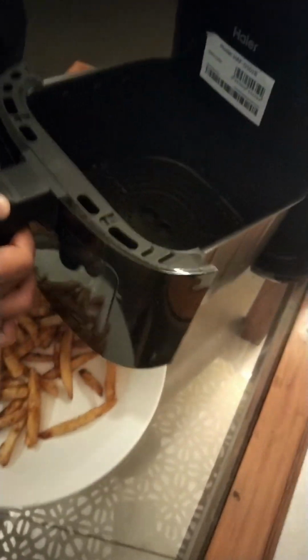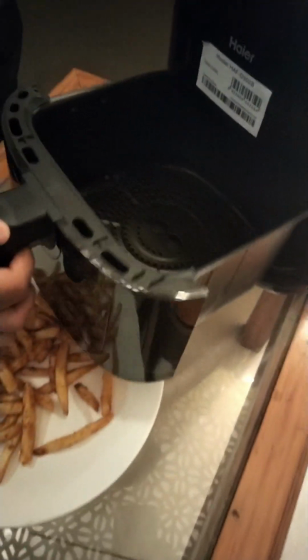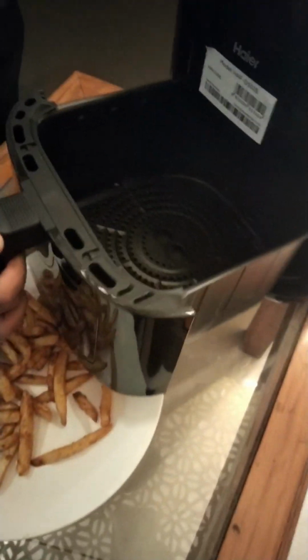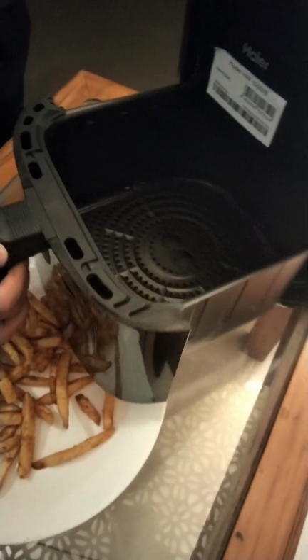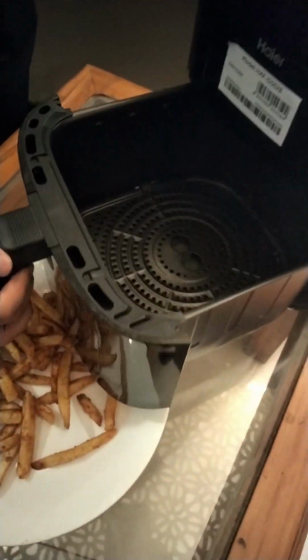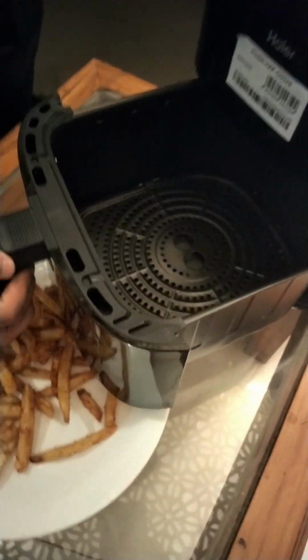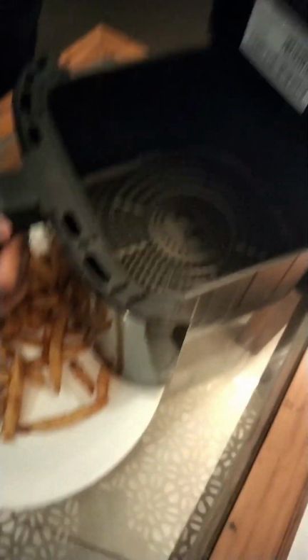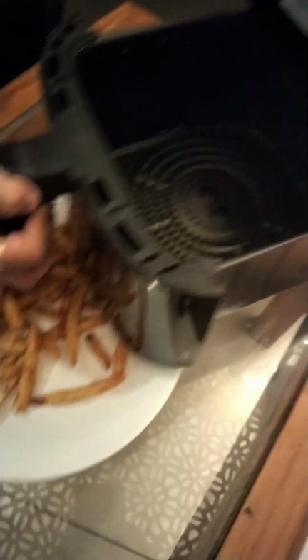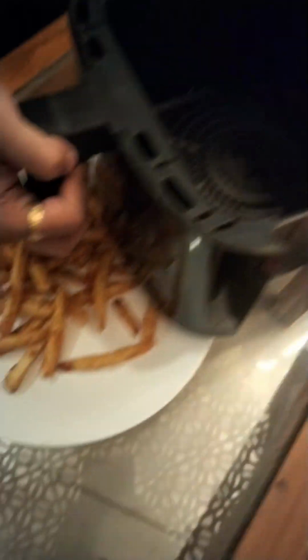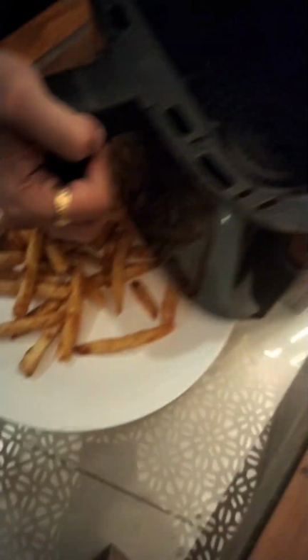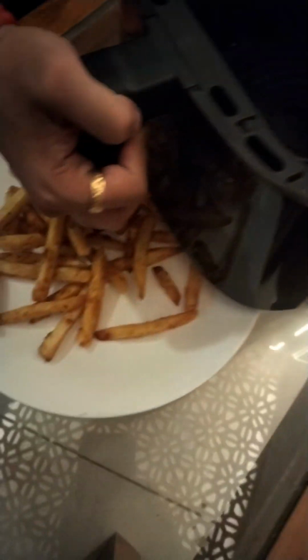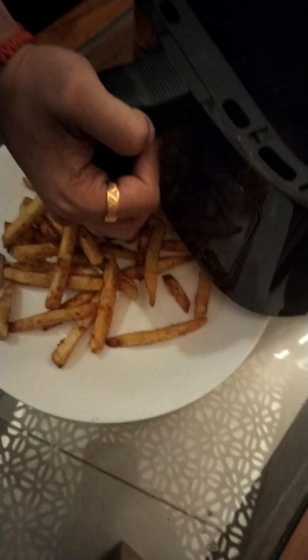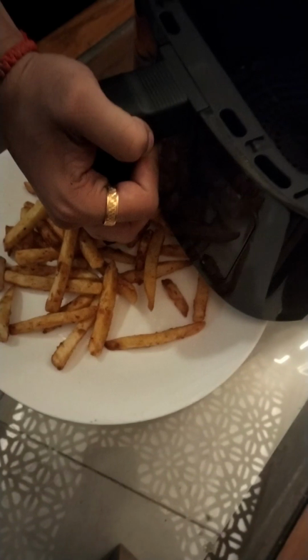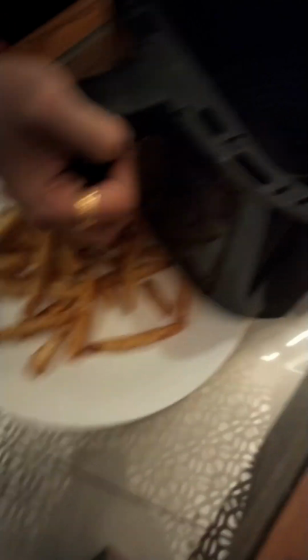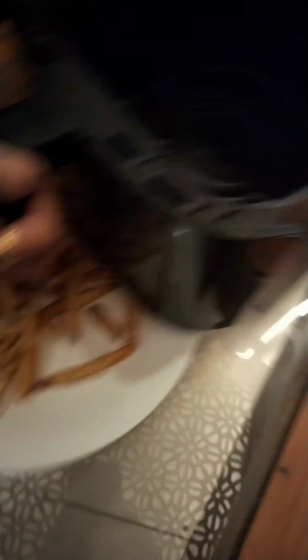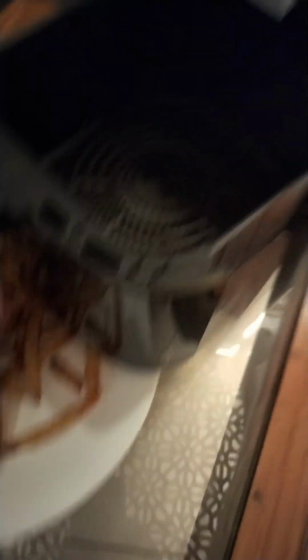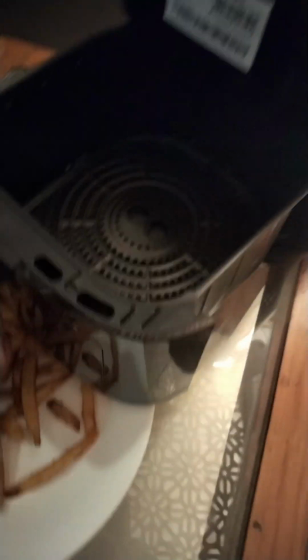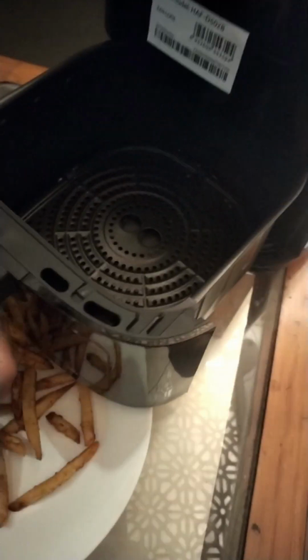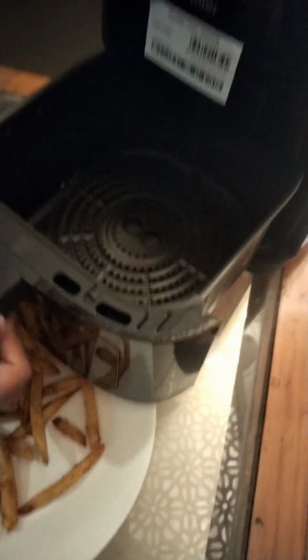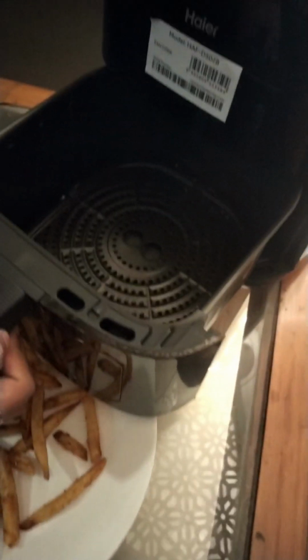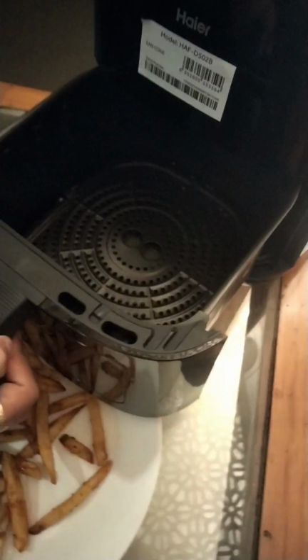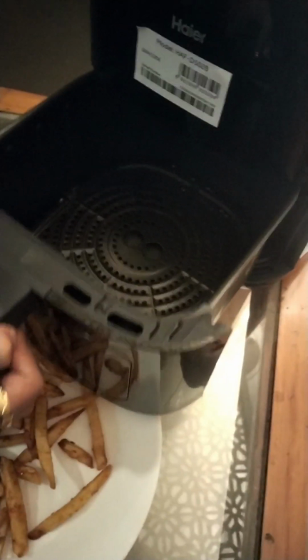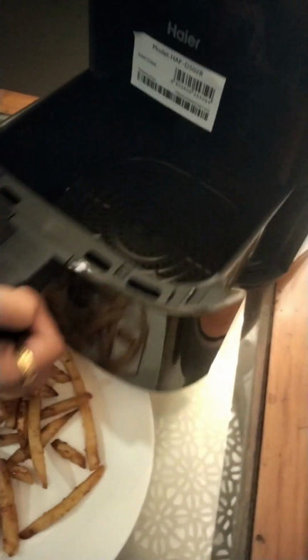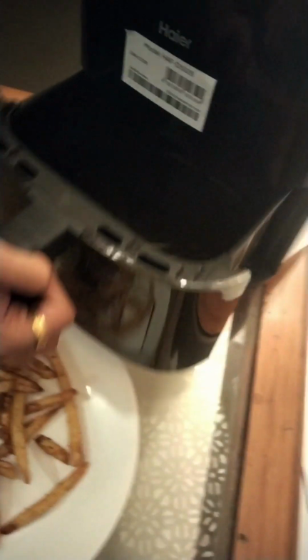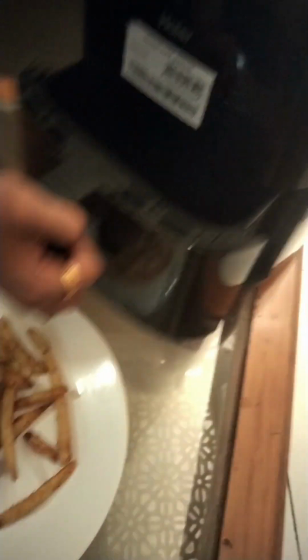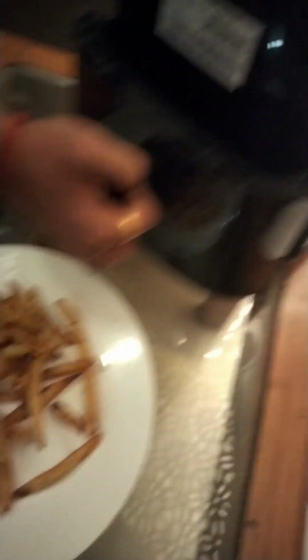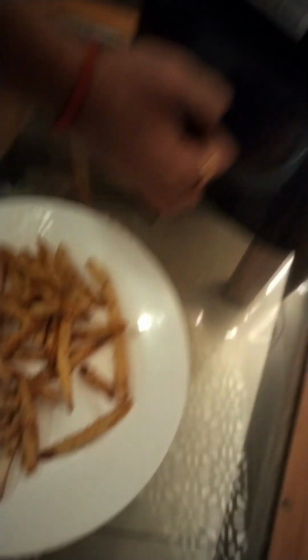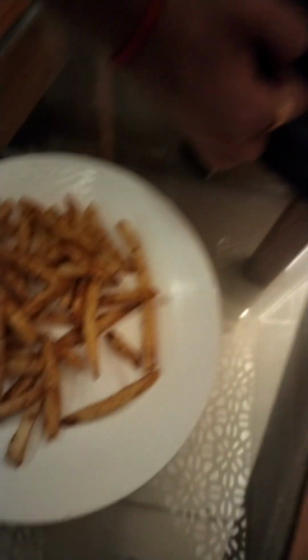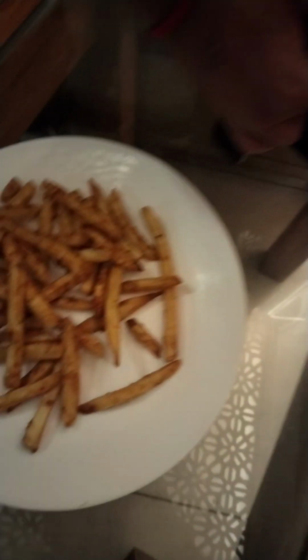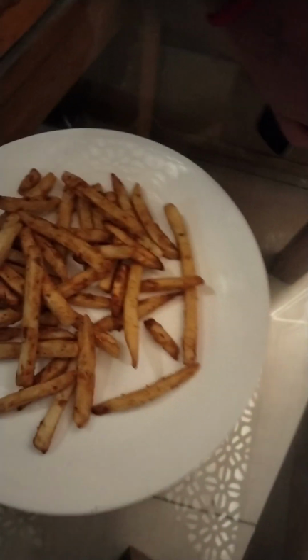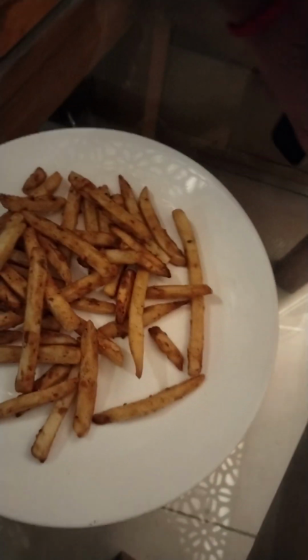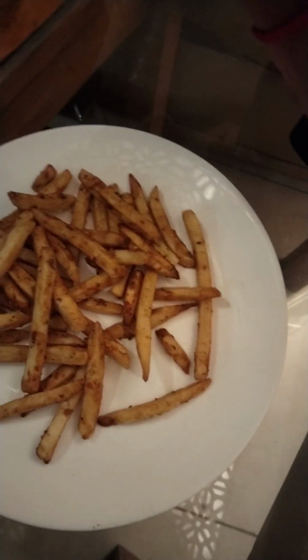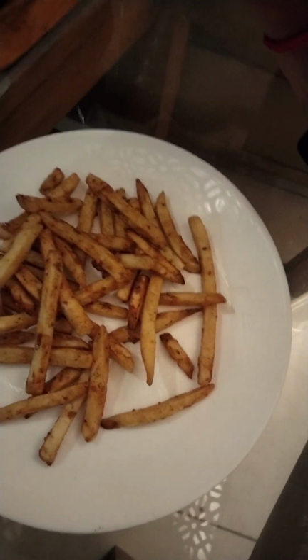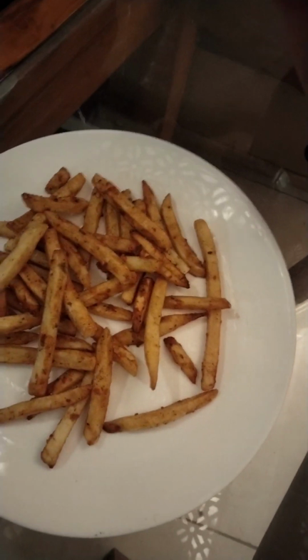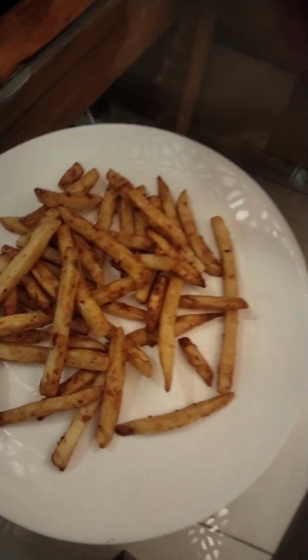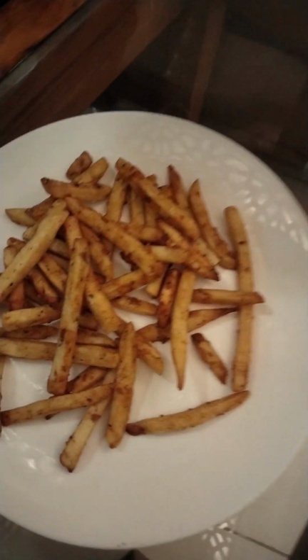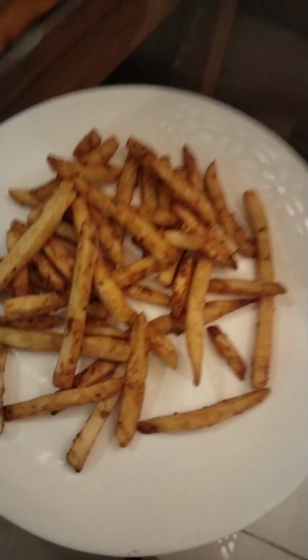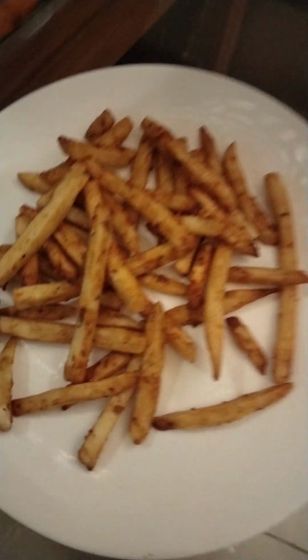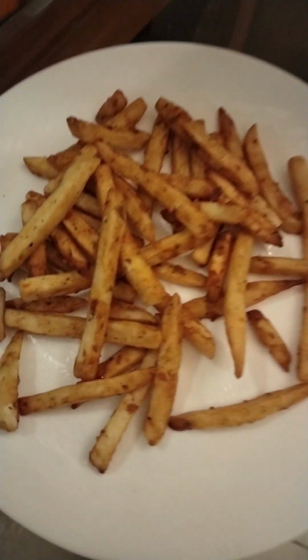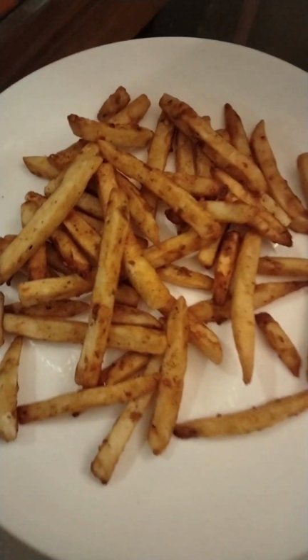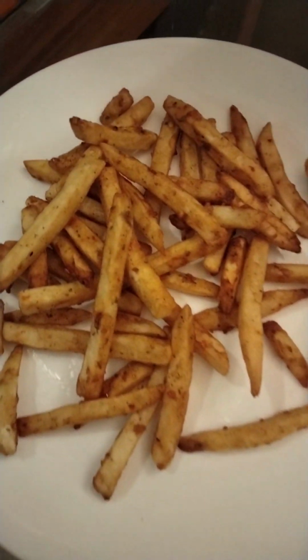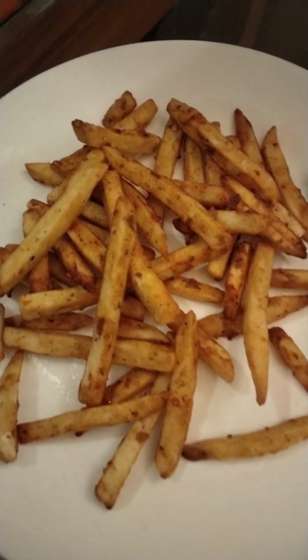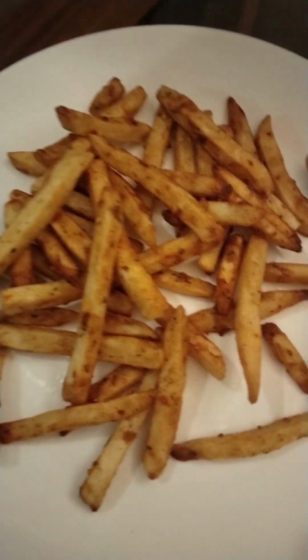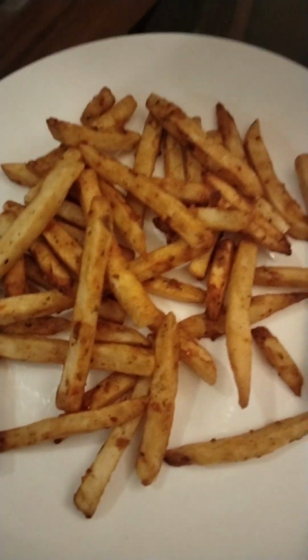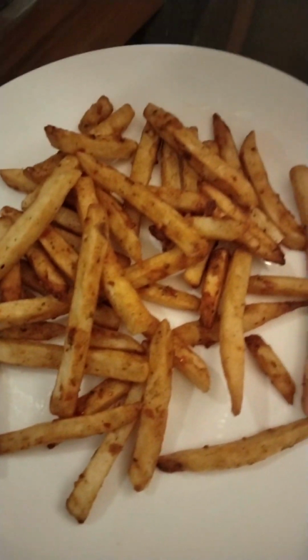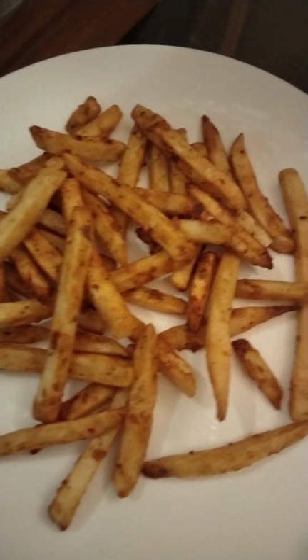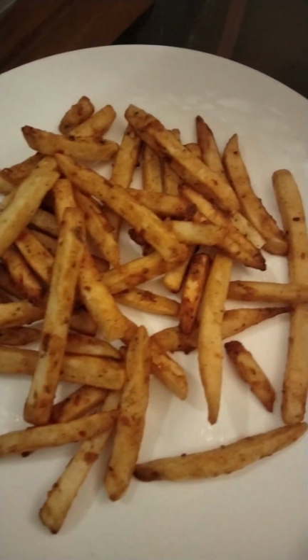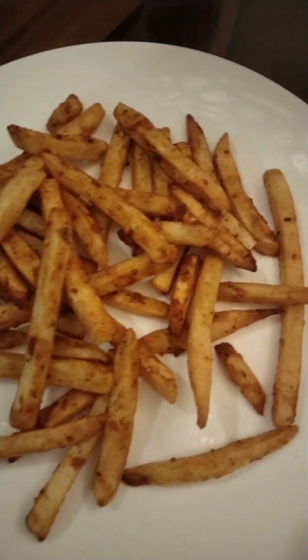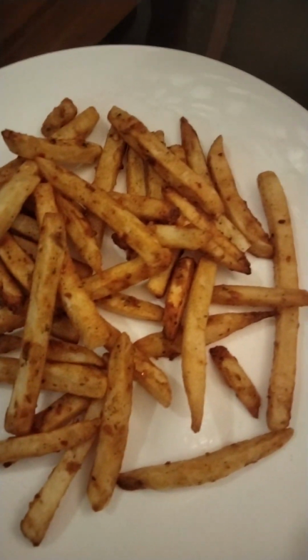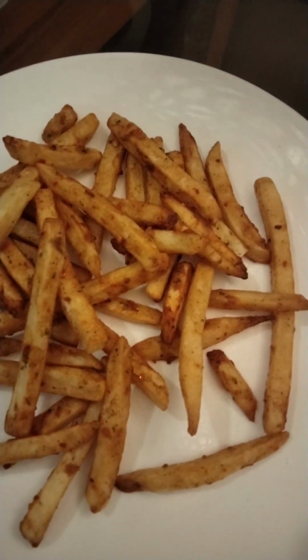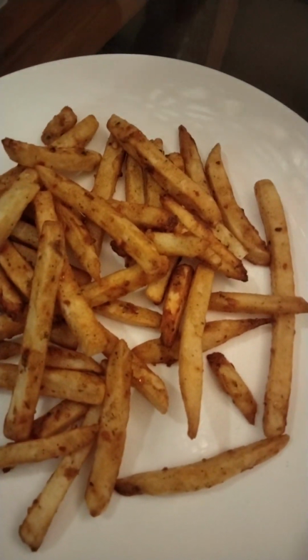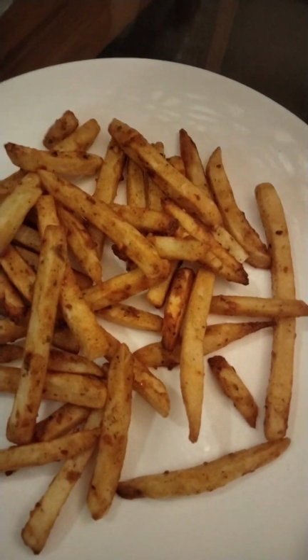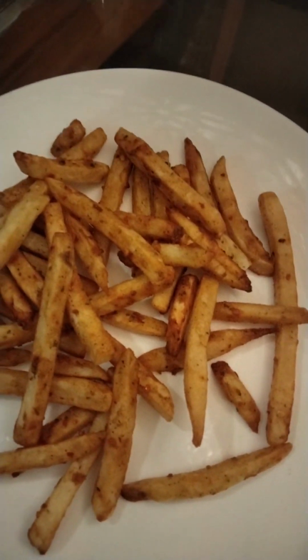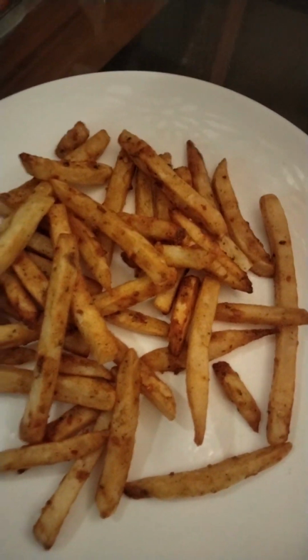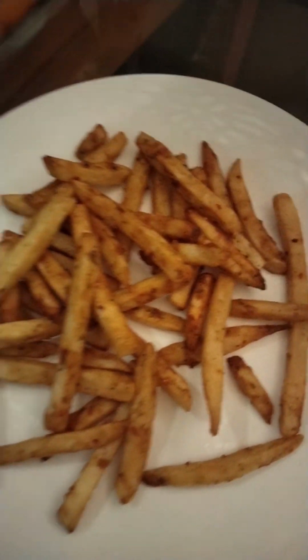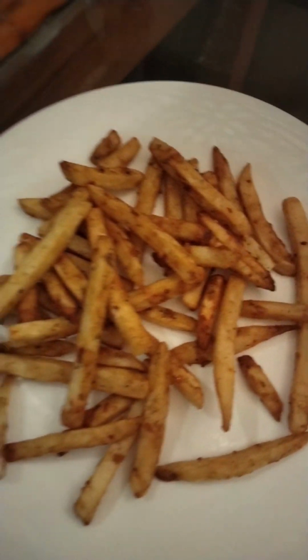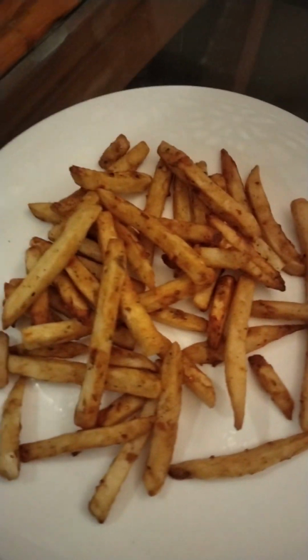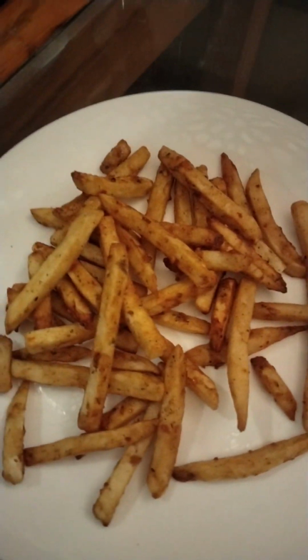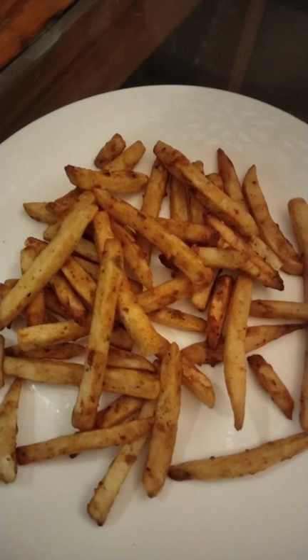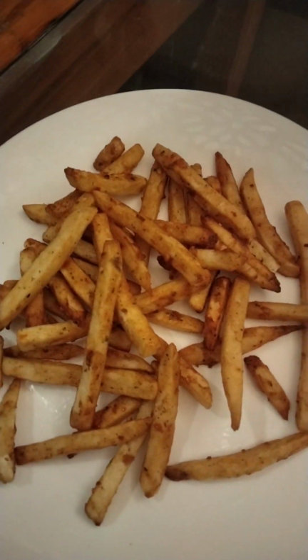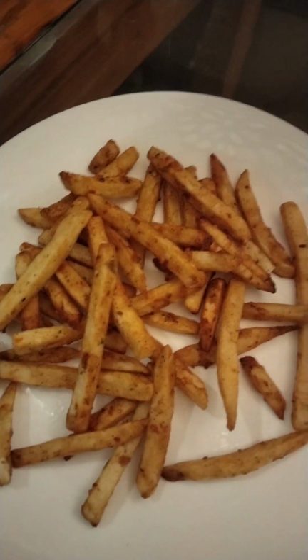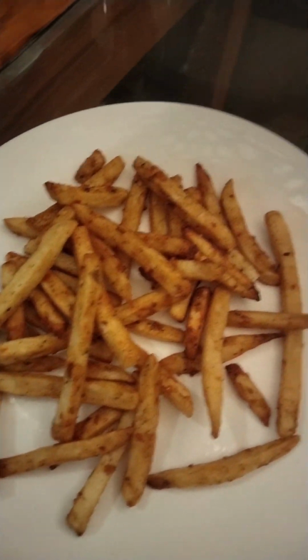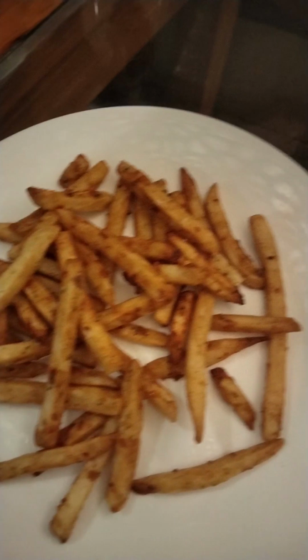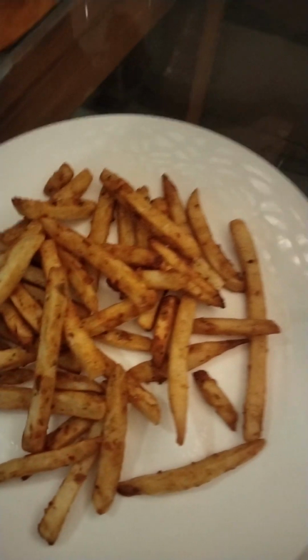Look at this — we have to put this back. And this is our french fries. This is our perfectly cooked french fries.